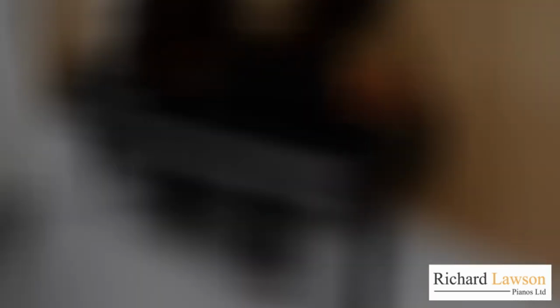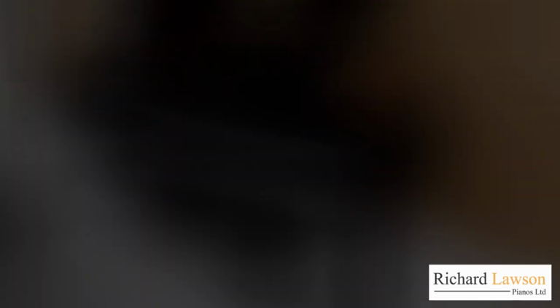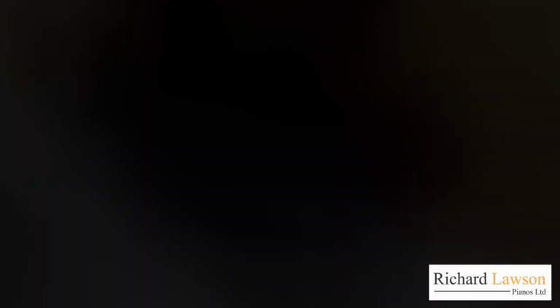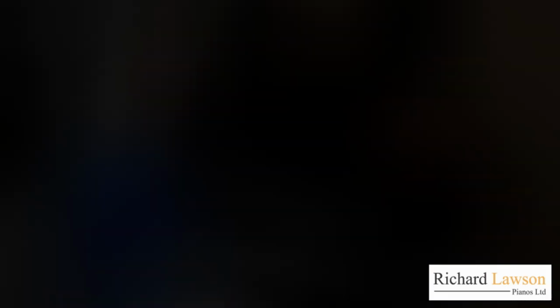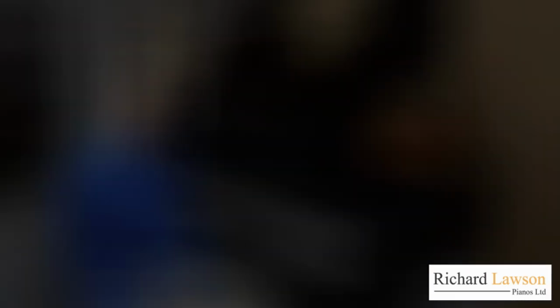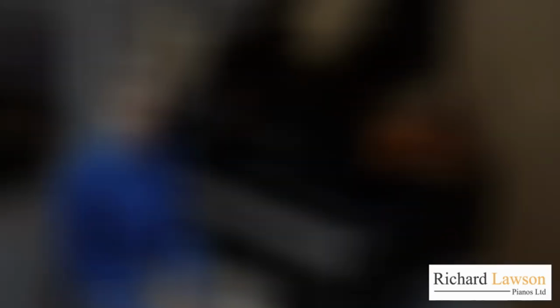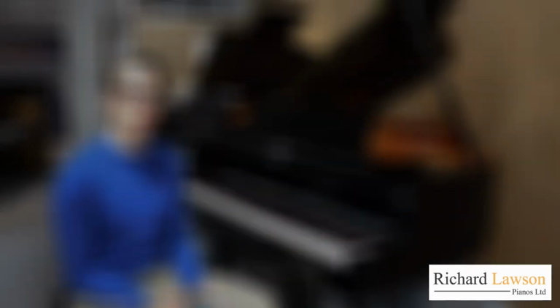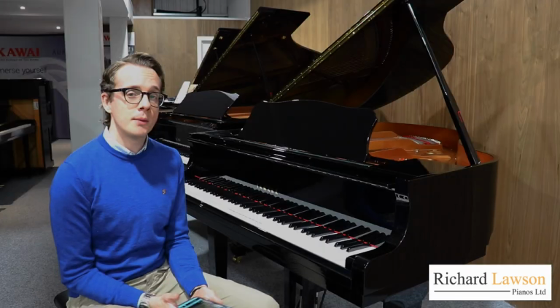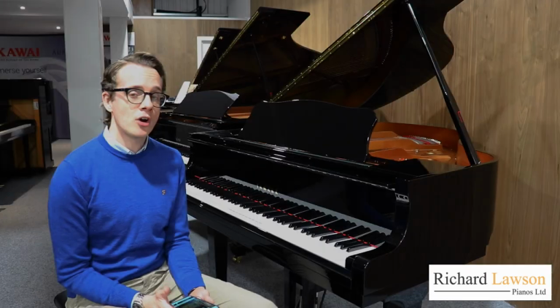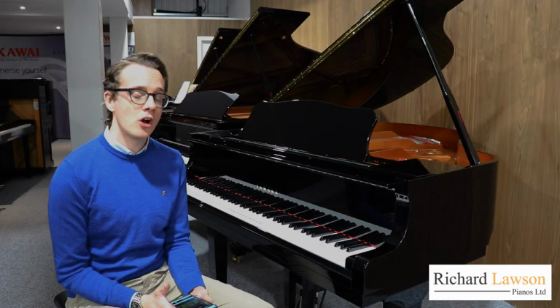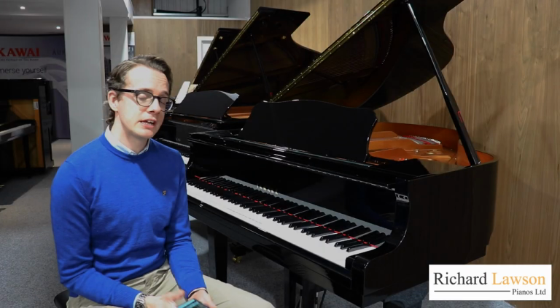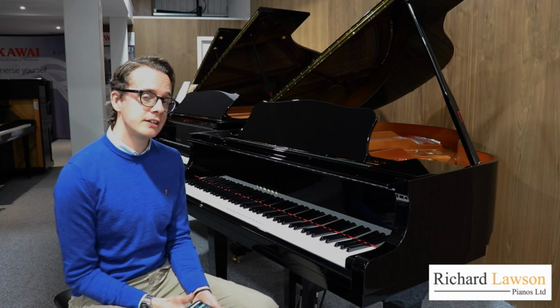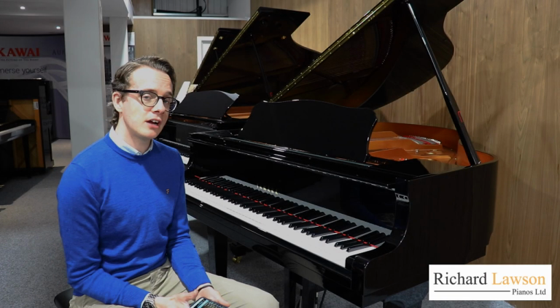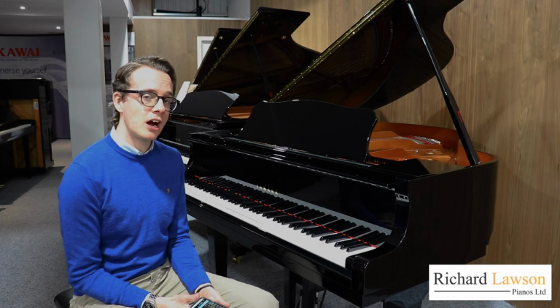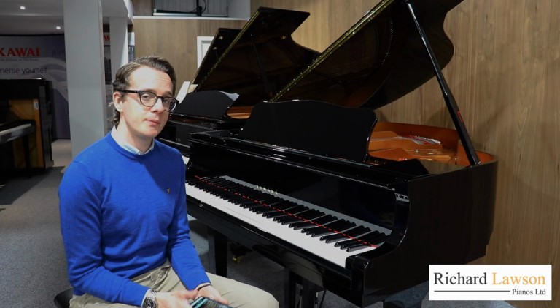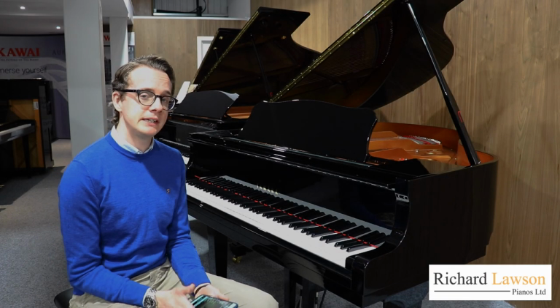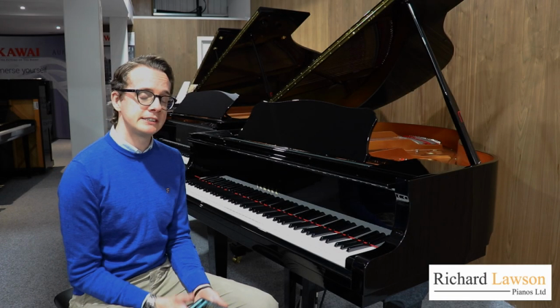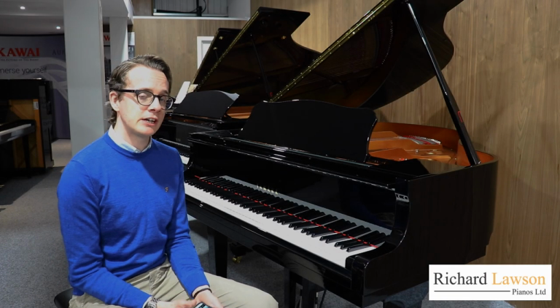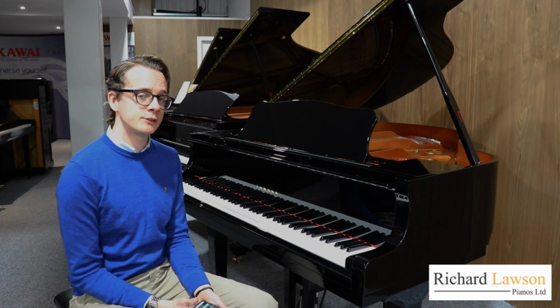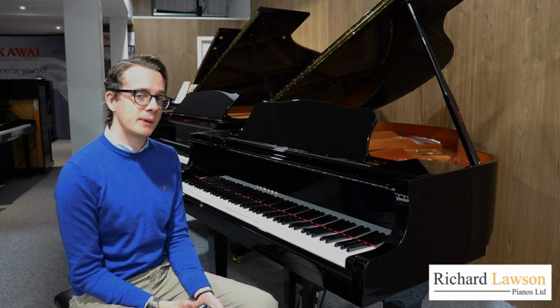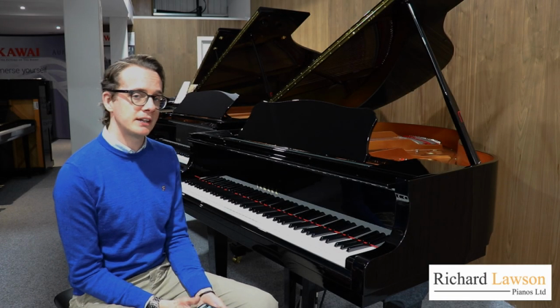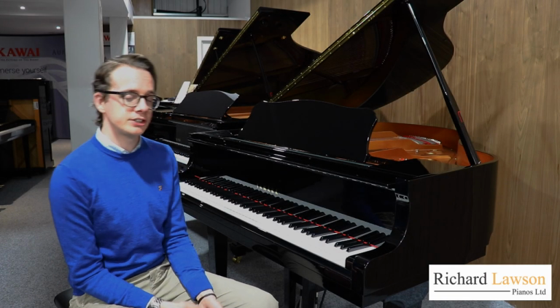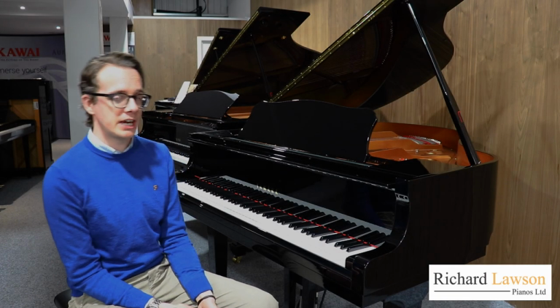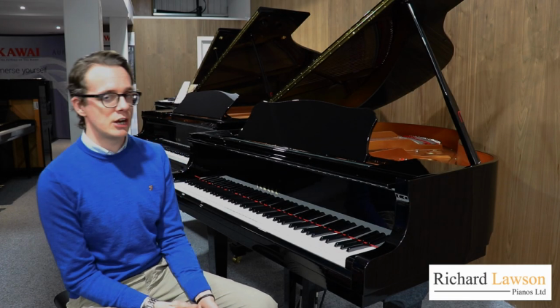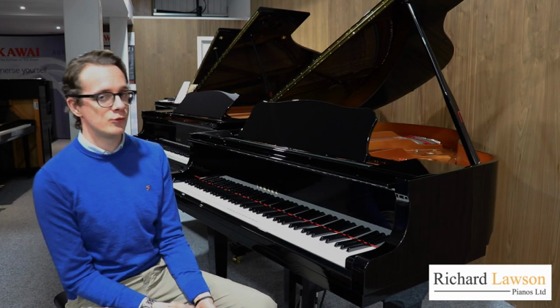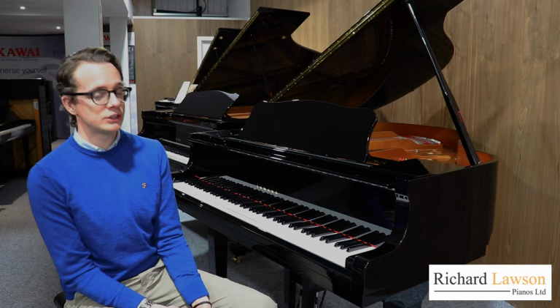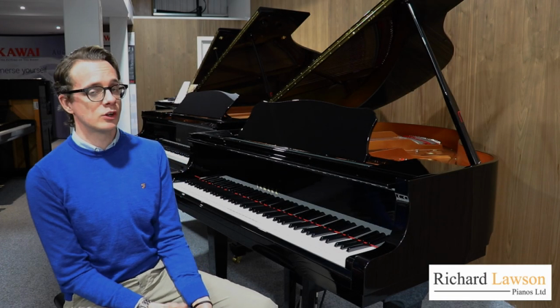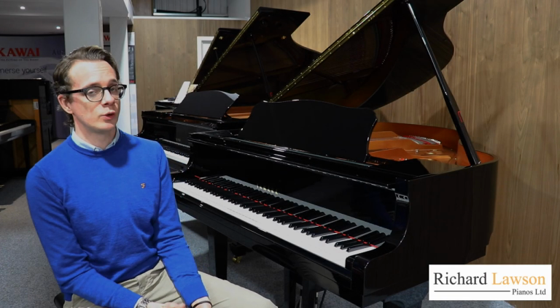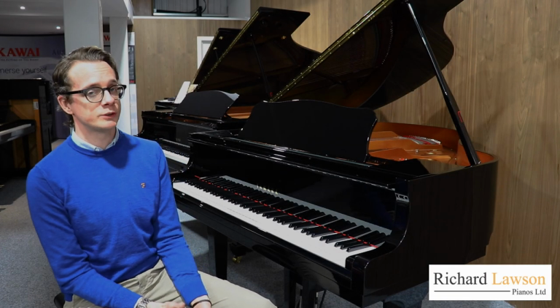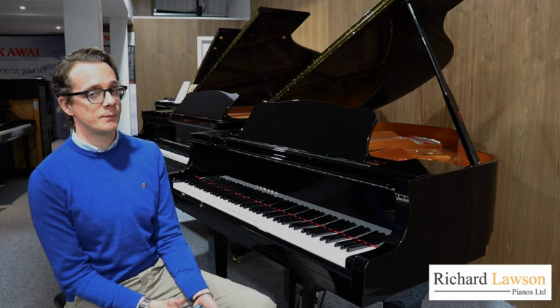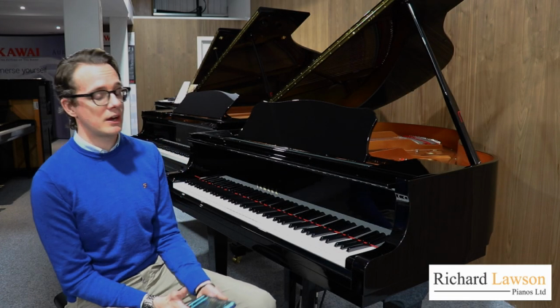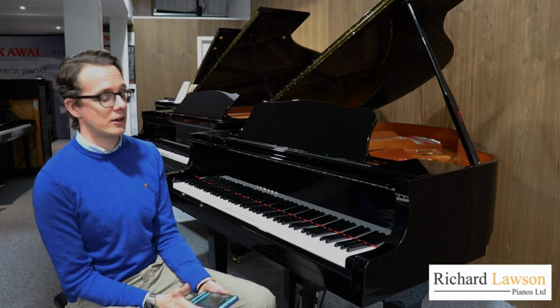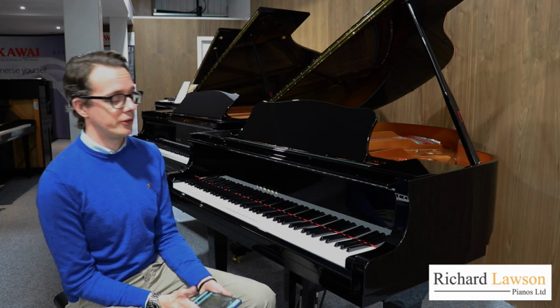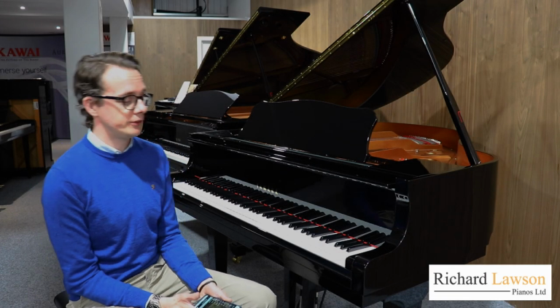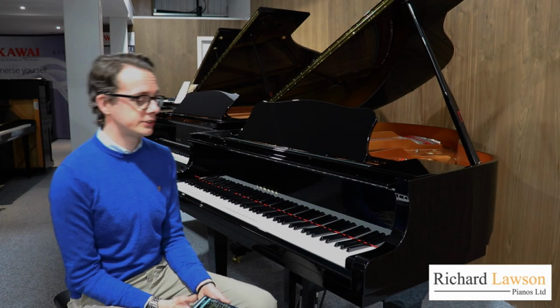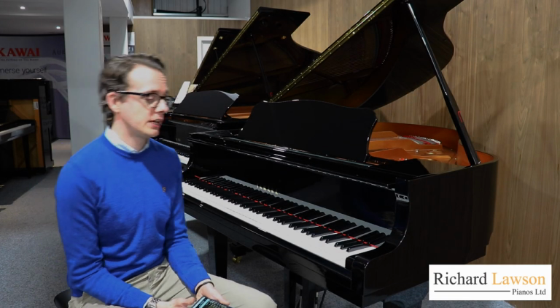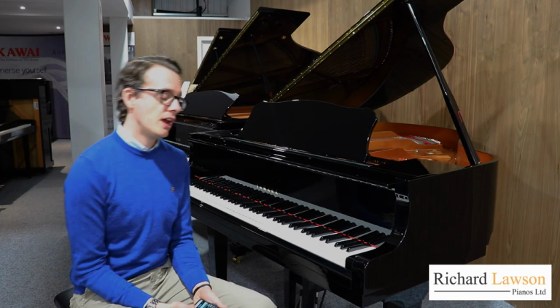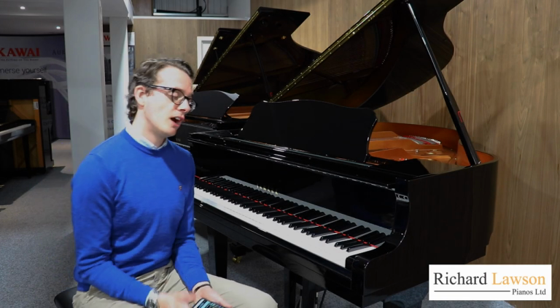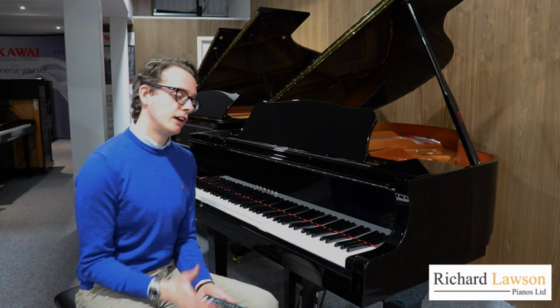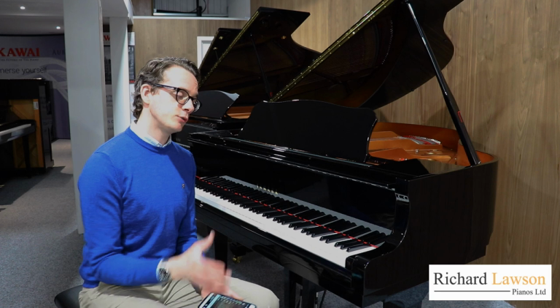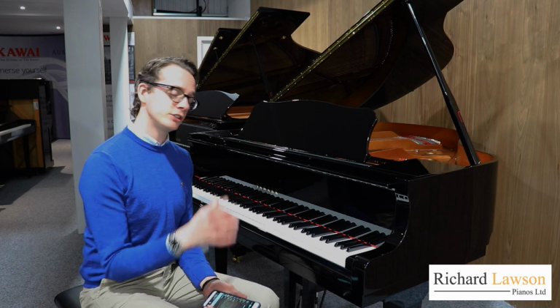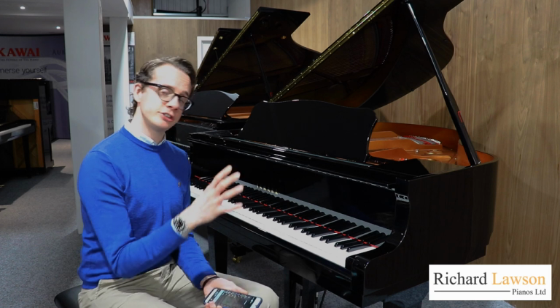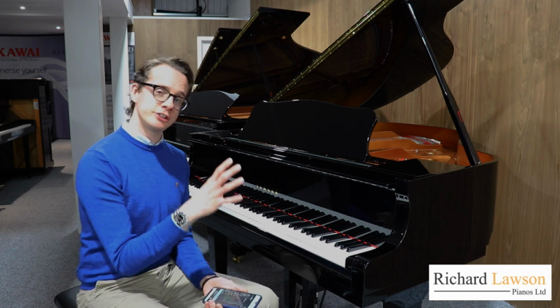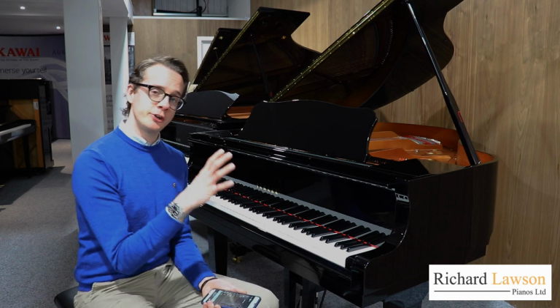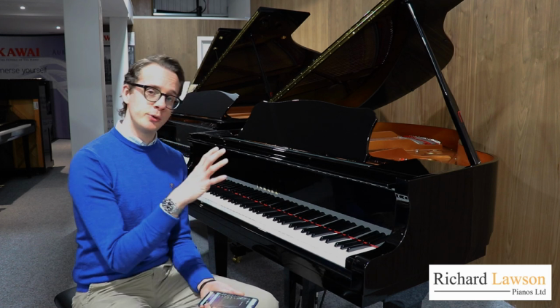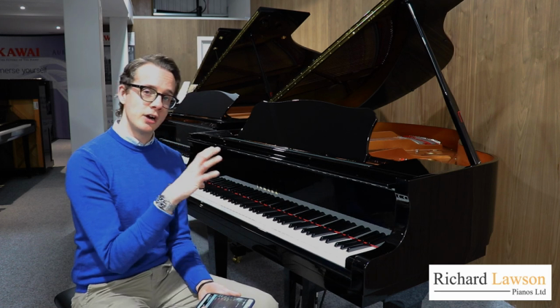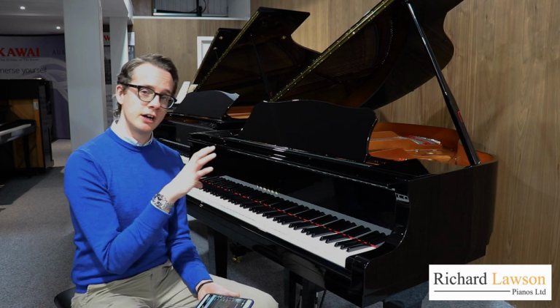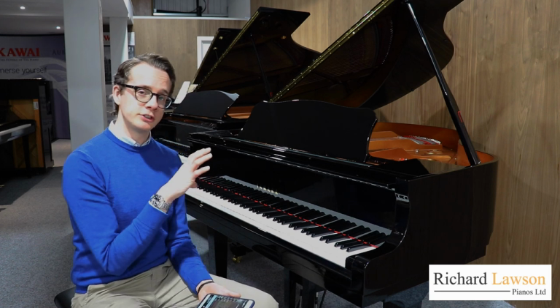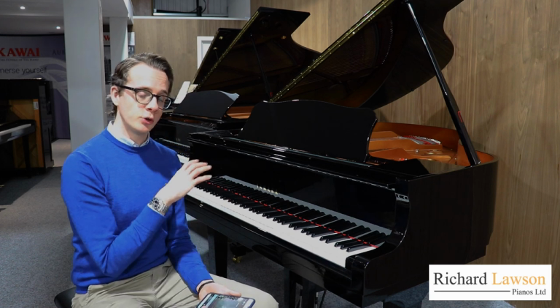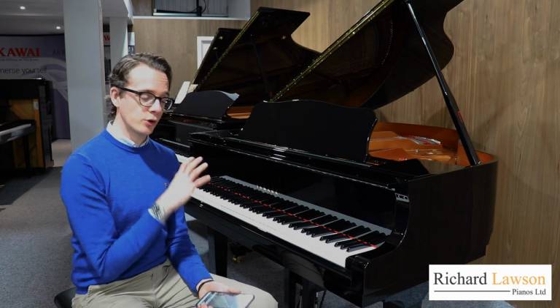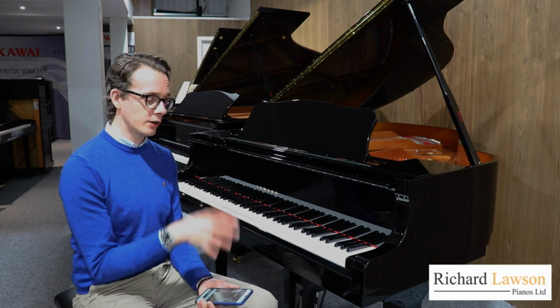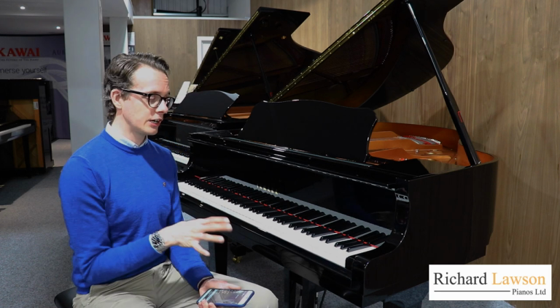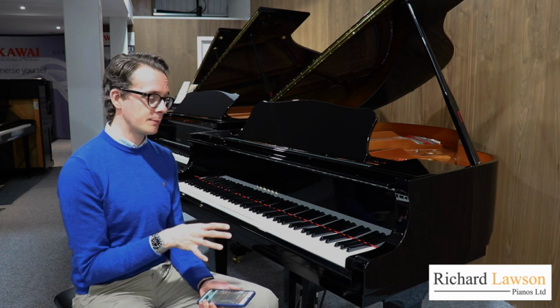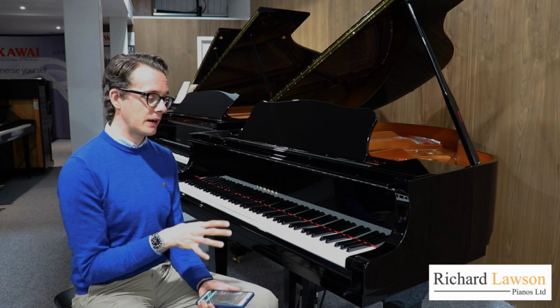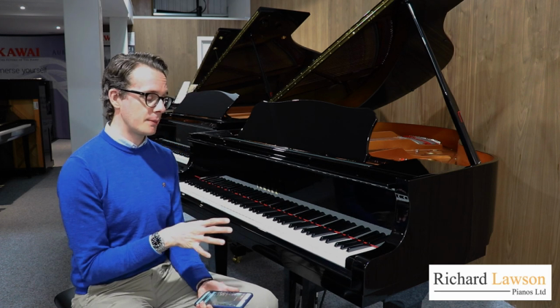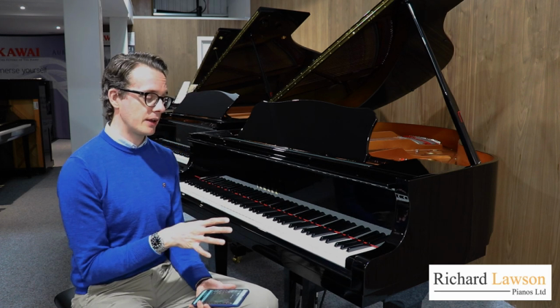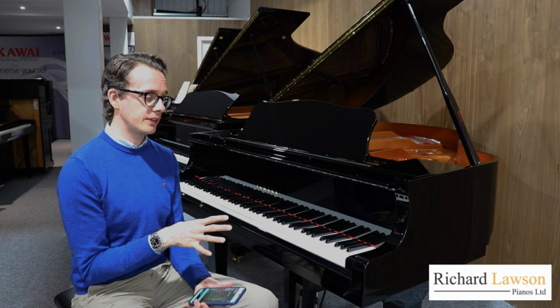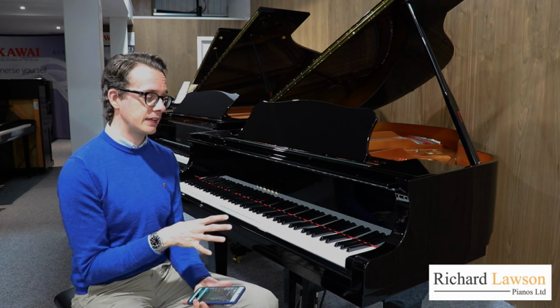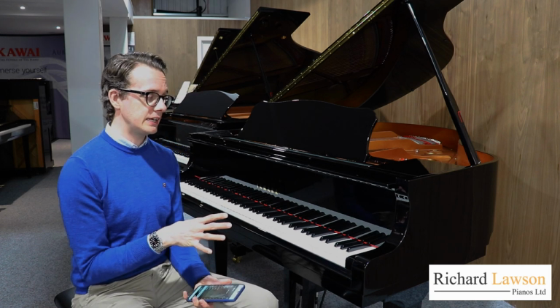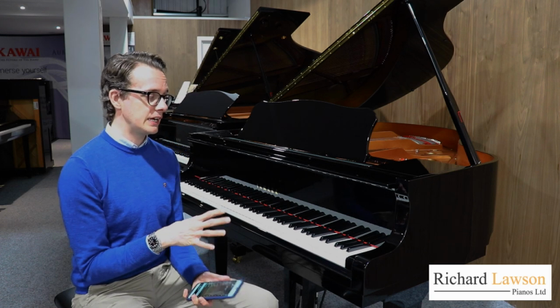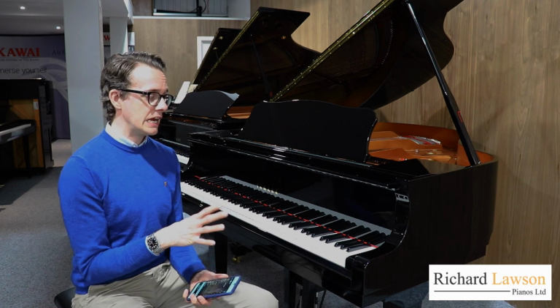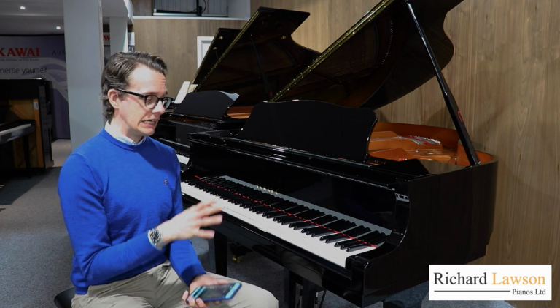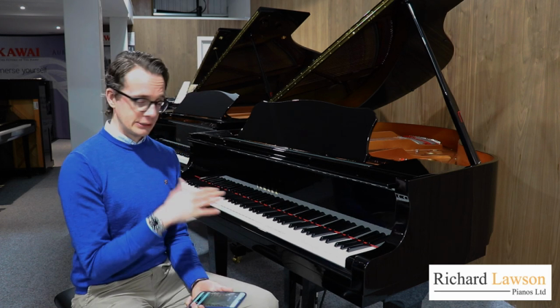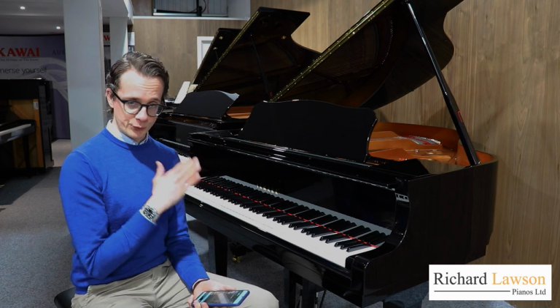Hello, I'm Colin, I'm the sales manager here at Richard Lawson Piano. I just wanted to talk a little bit about the different features of this instrument.